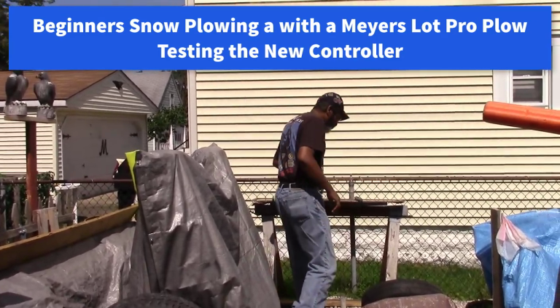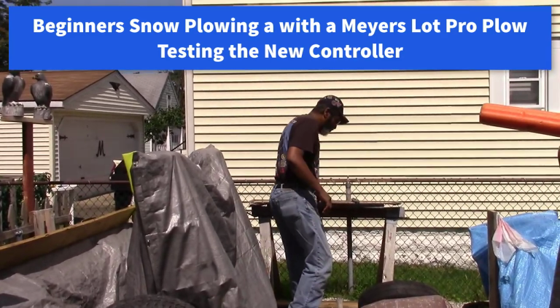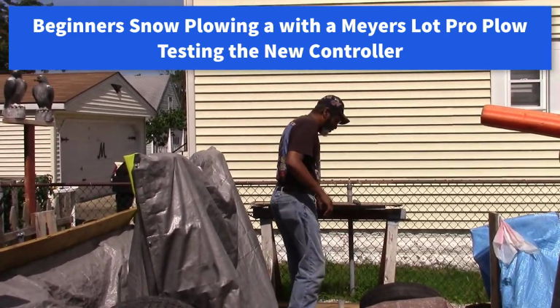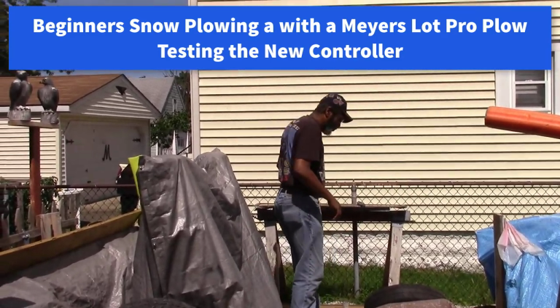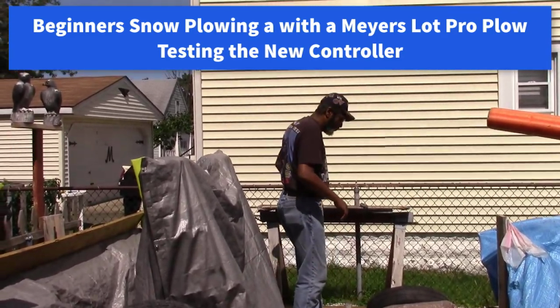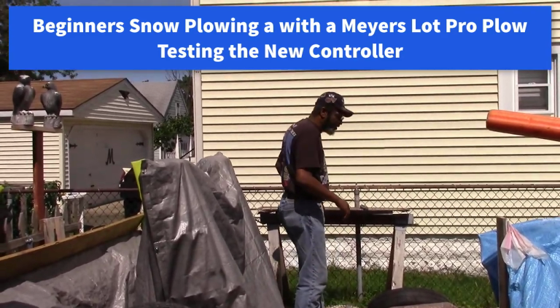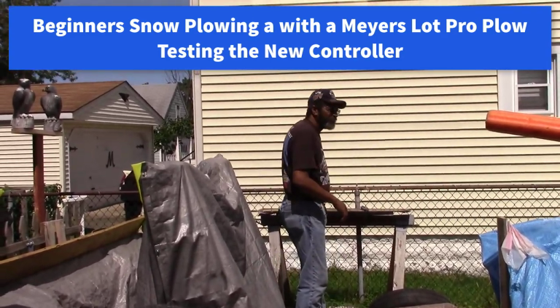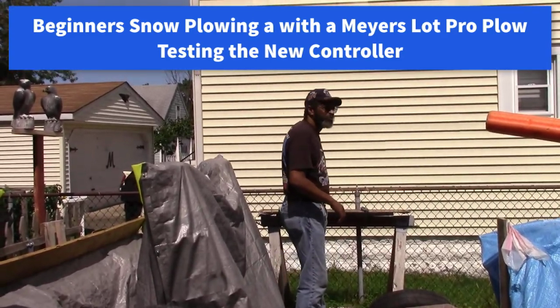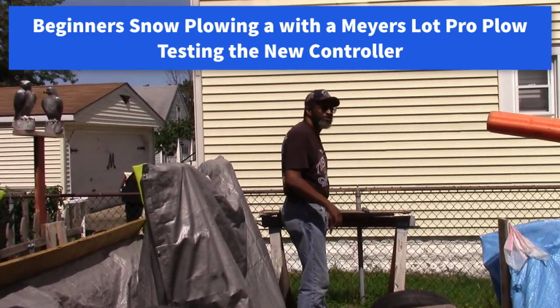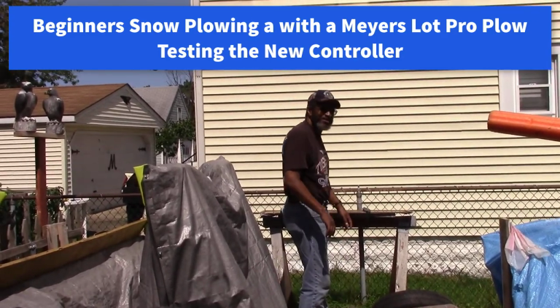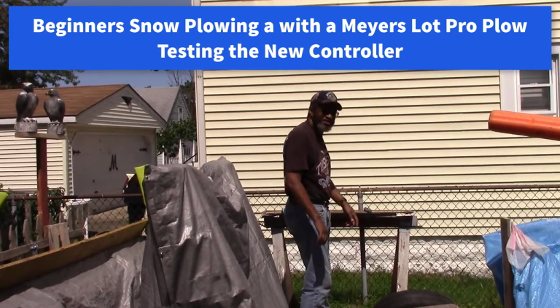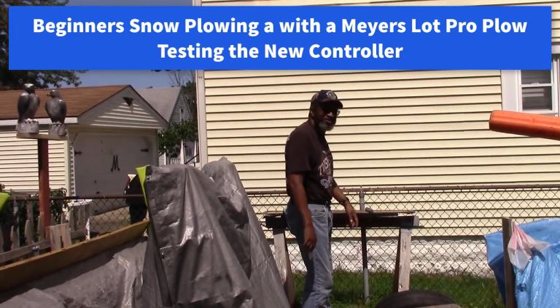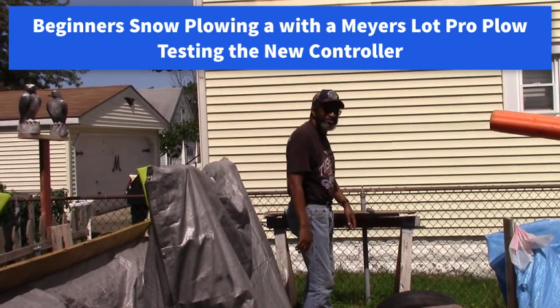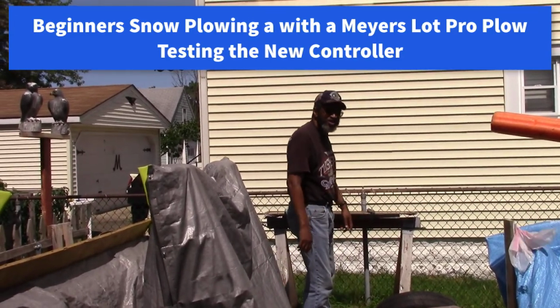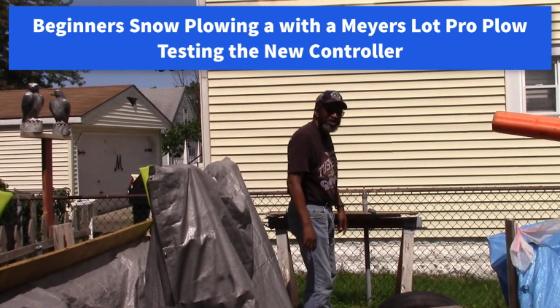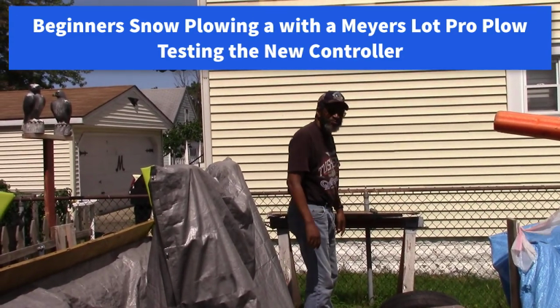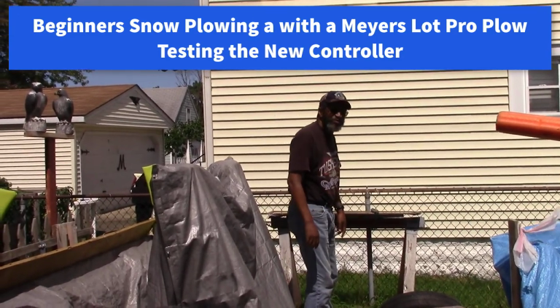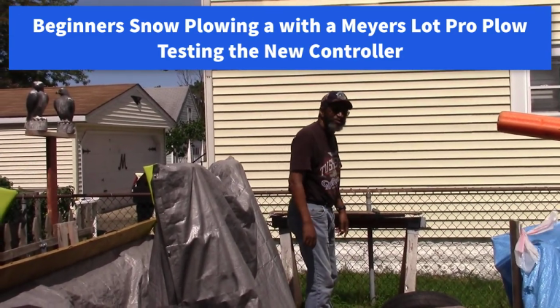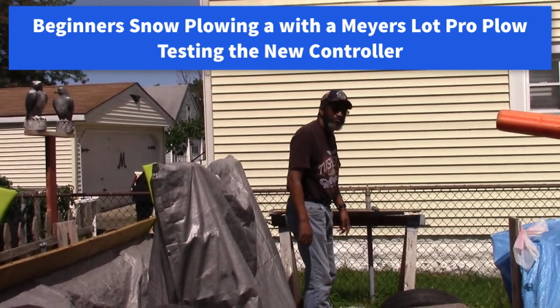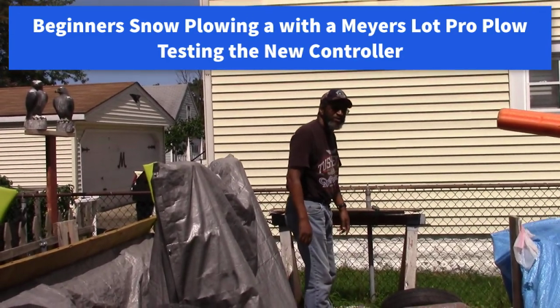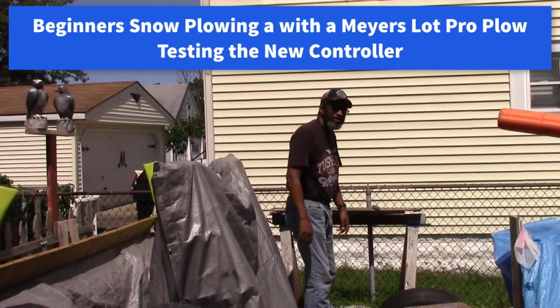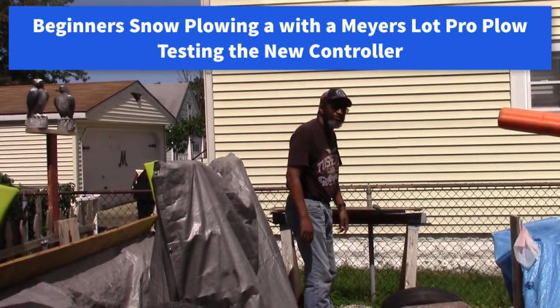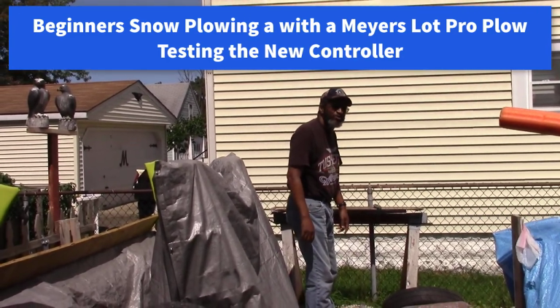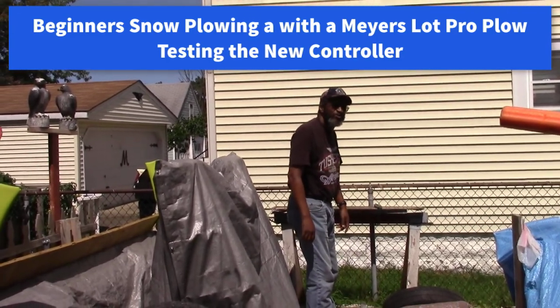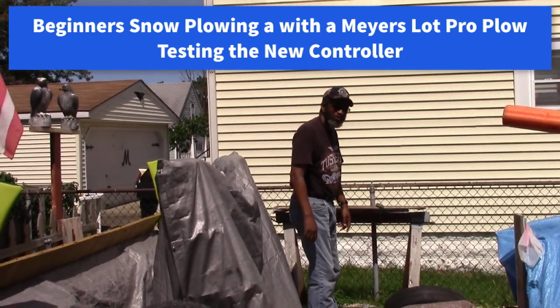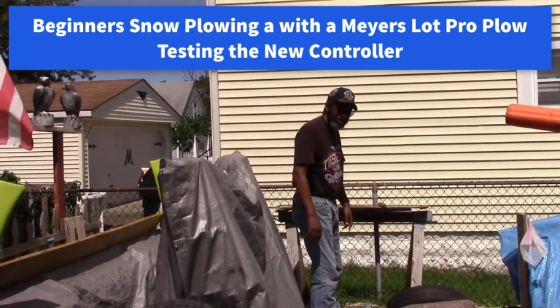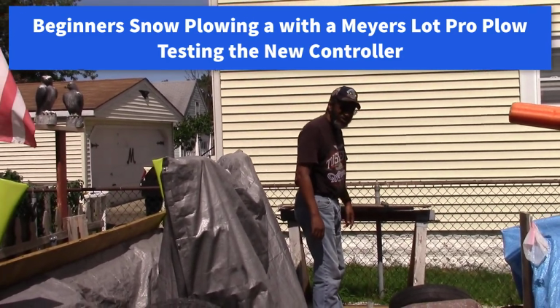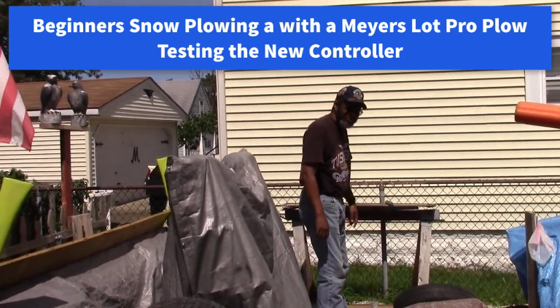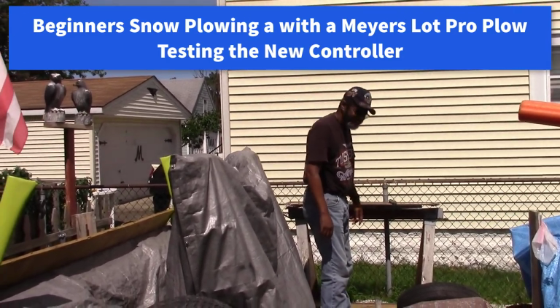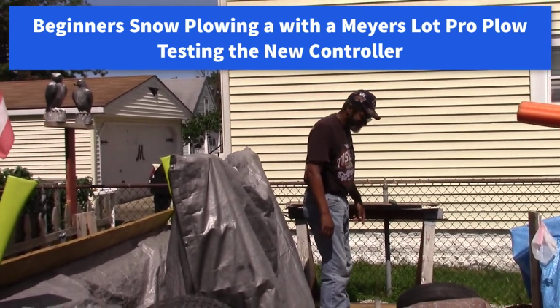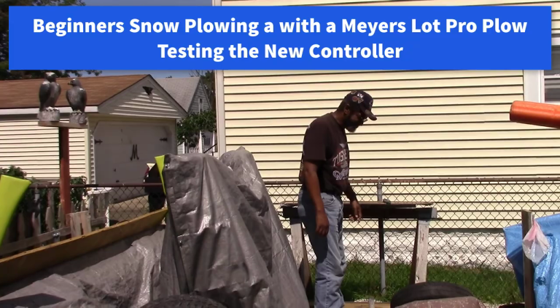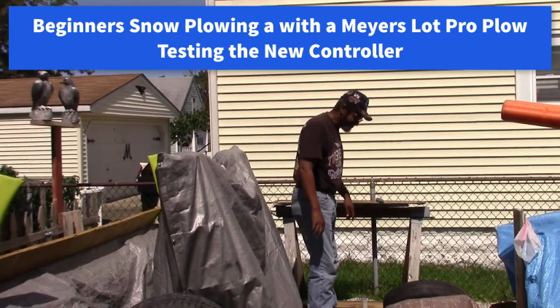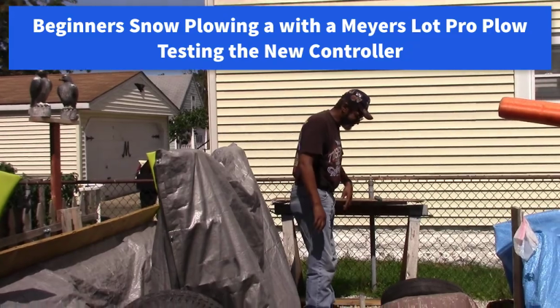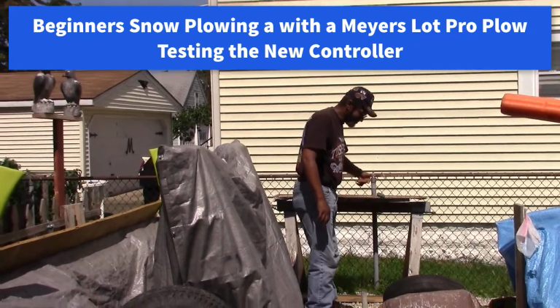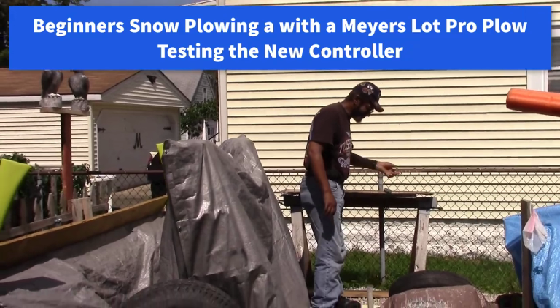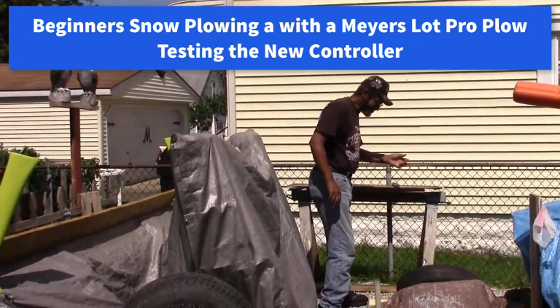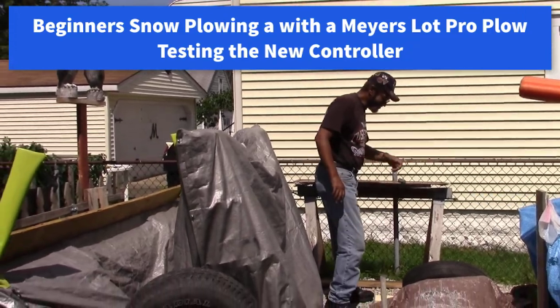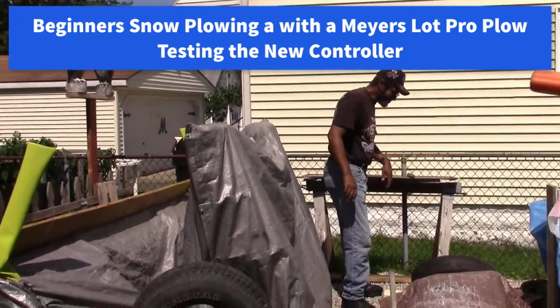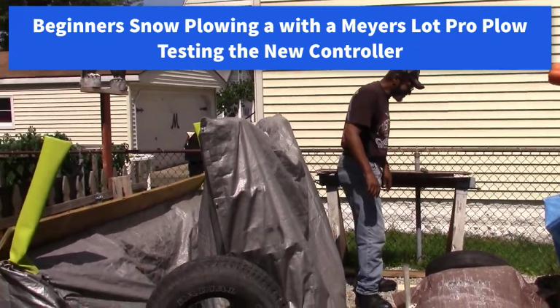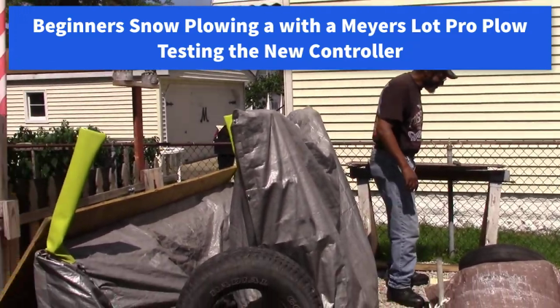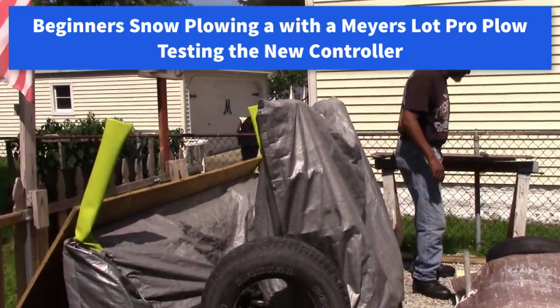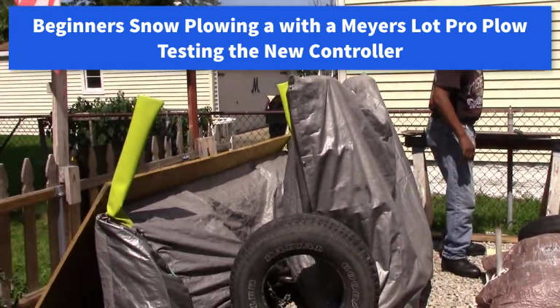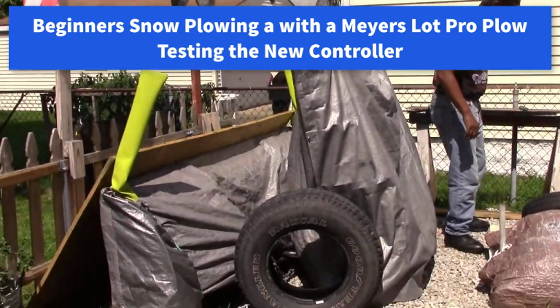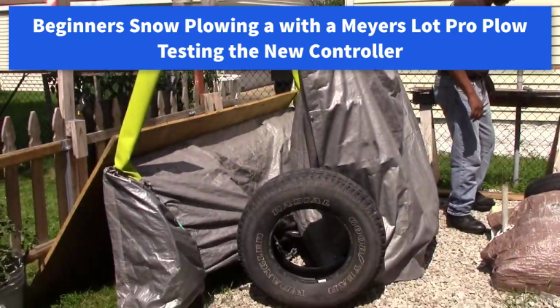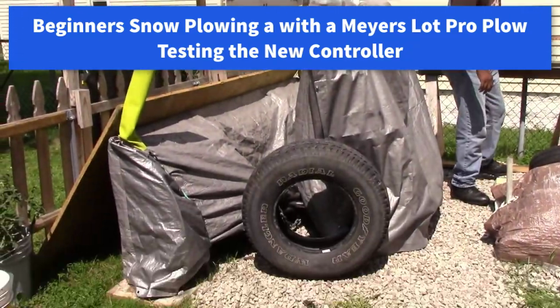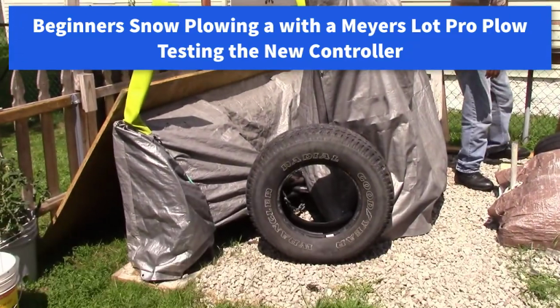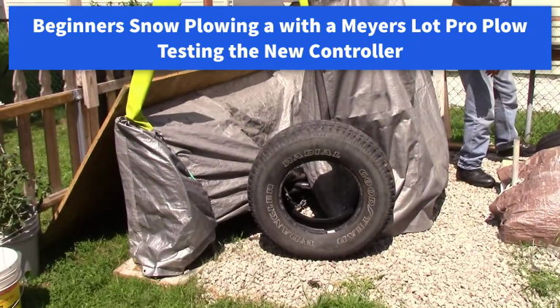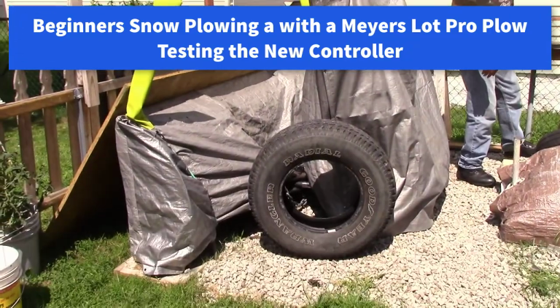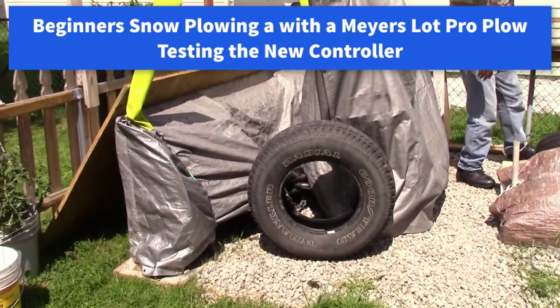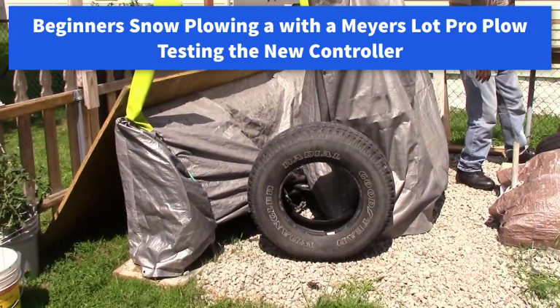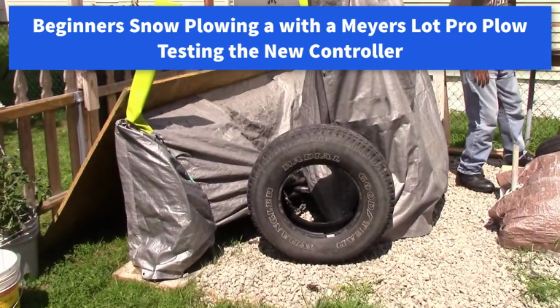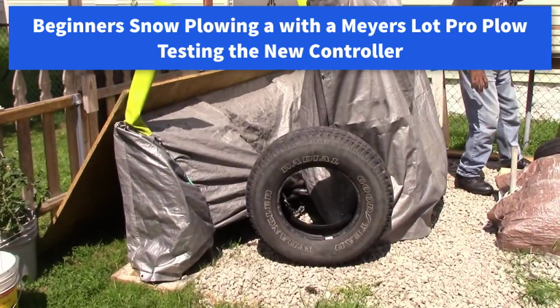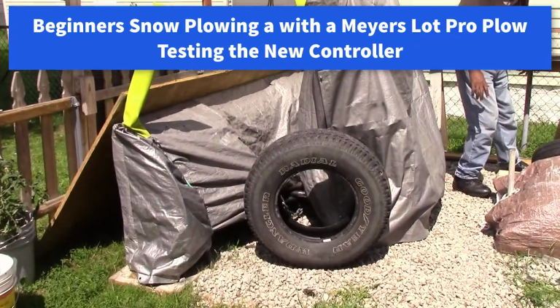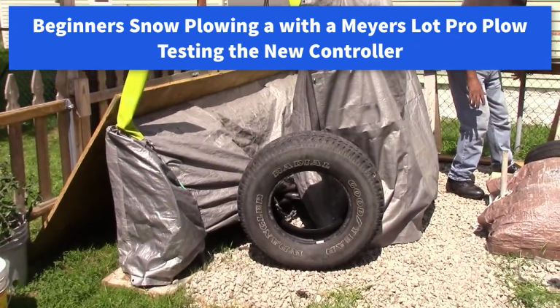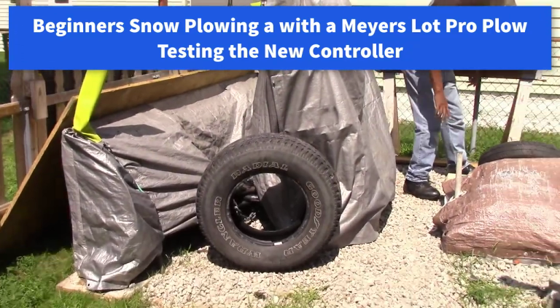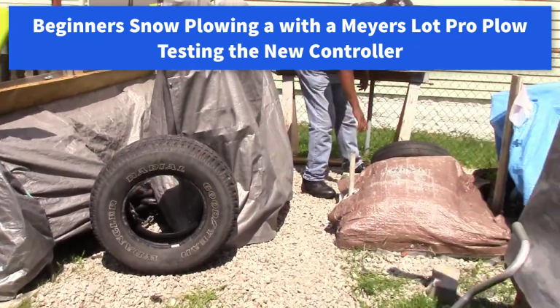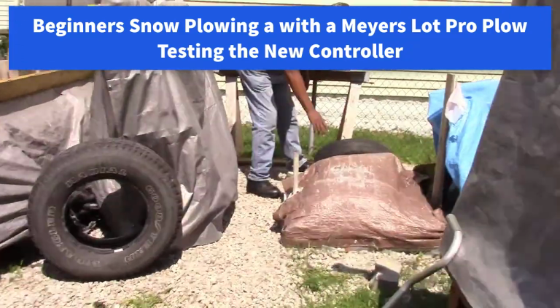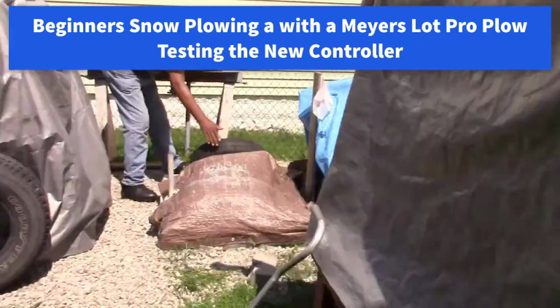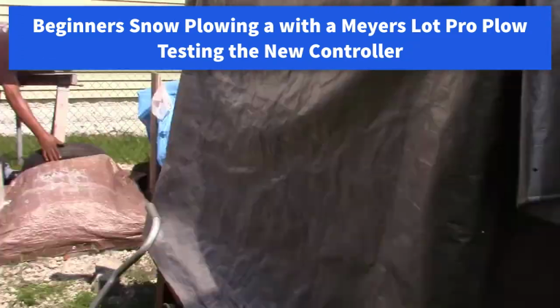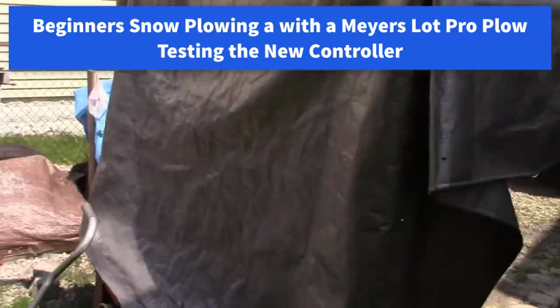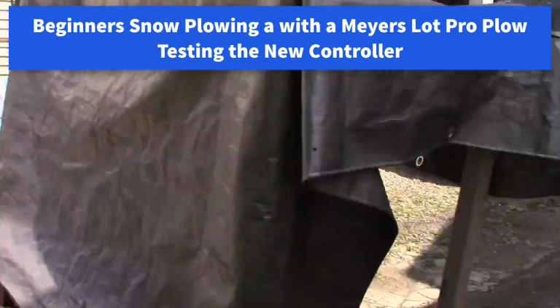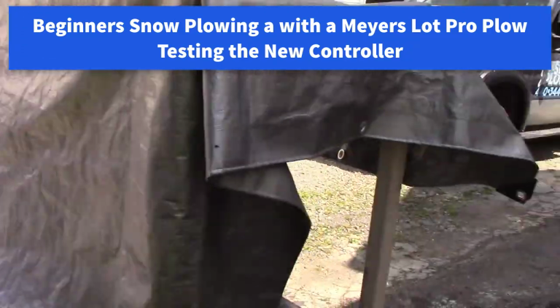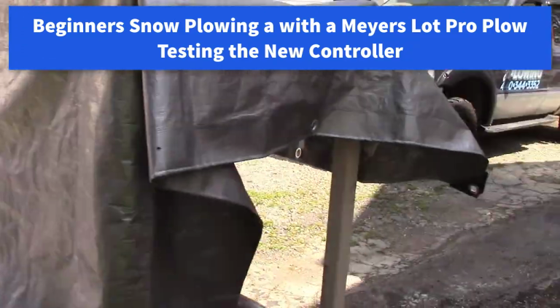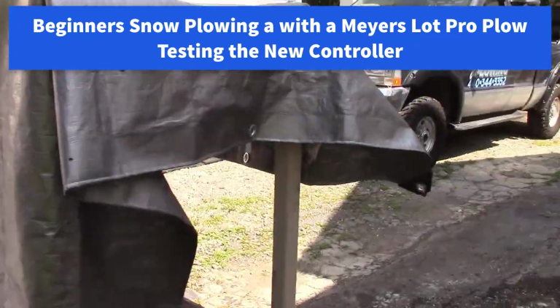Welcome to the idiot's guide to putting a plow on a truck. We're going to put the snow plow on the pickup truck.